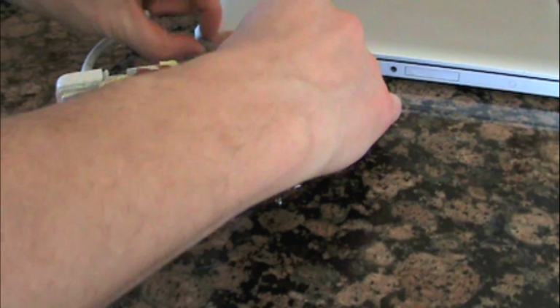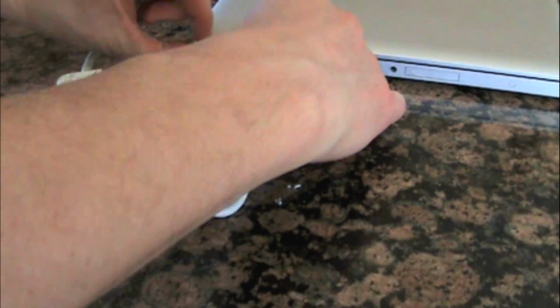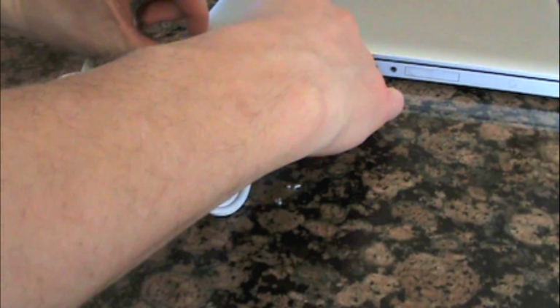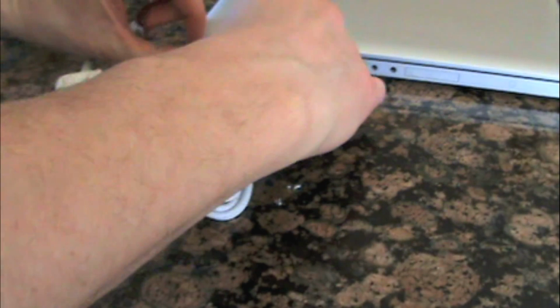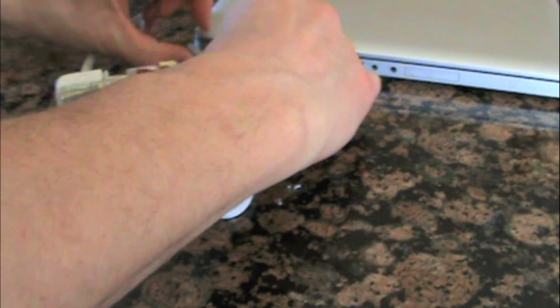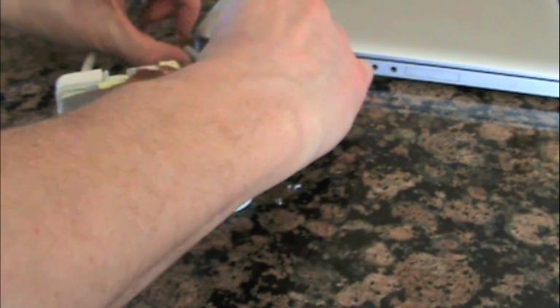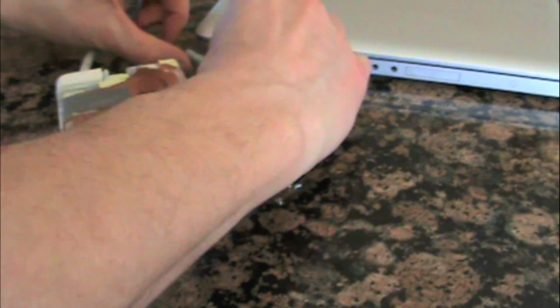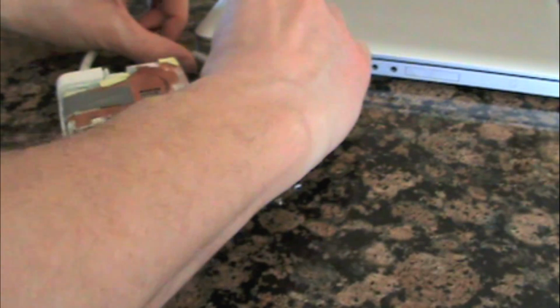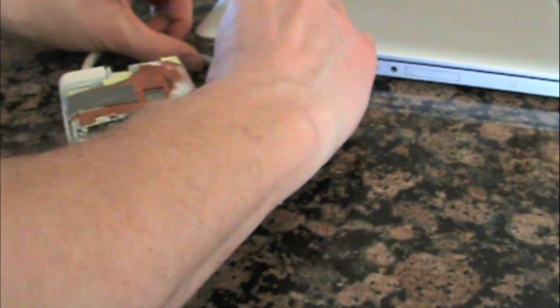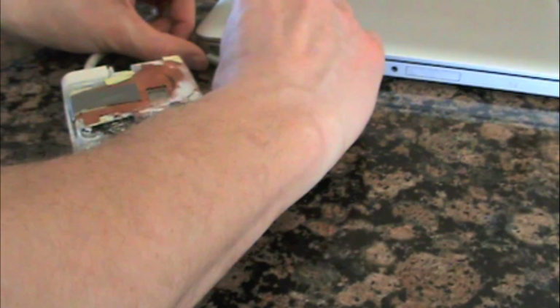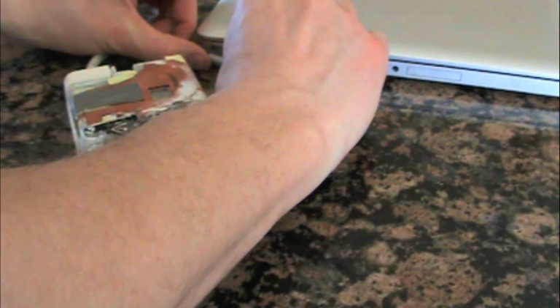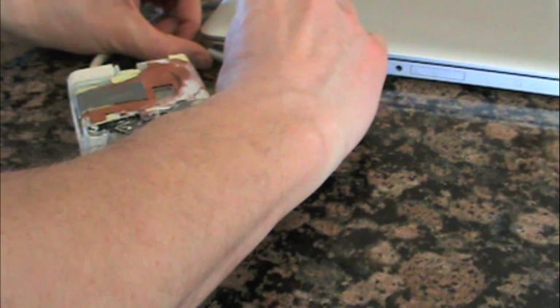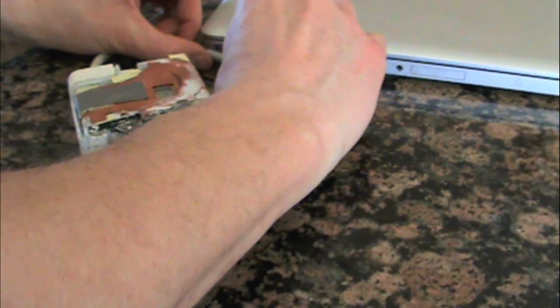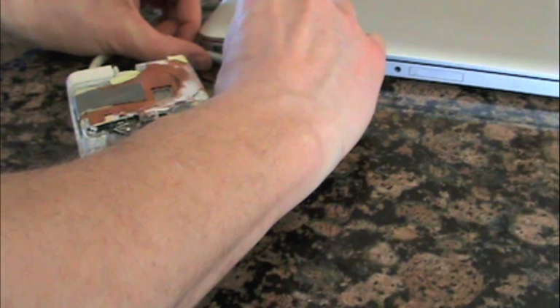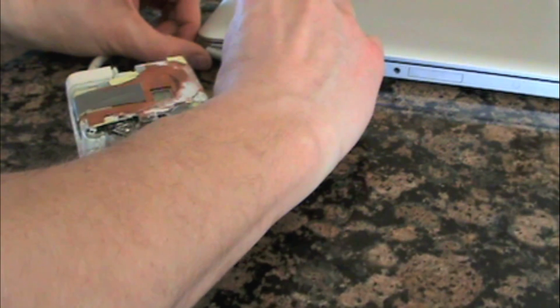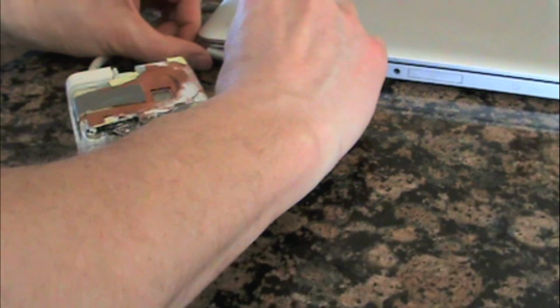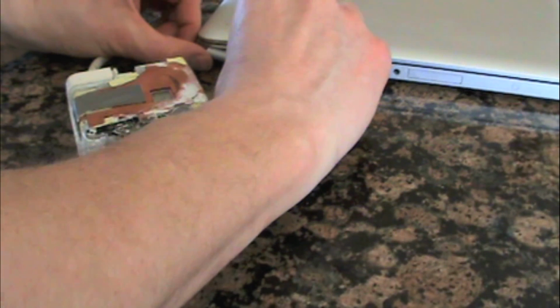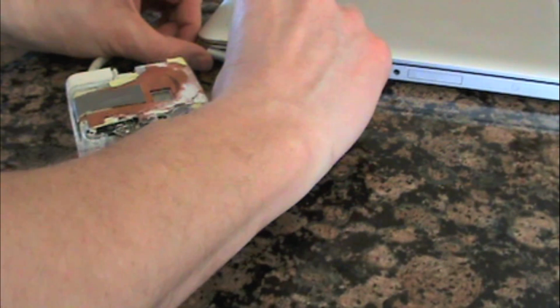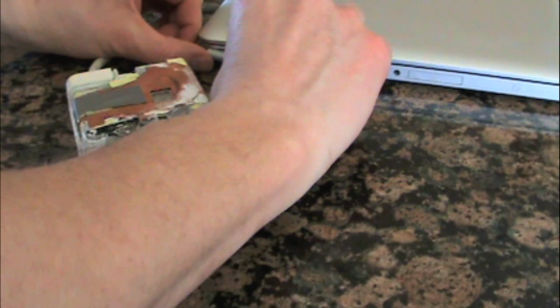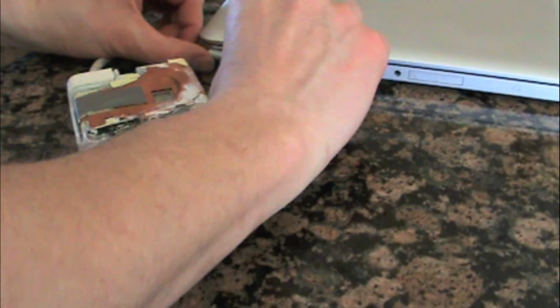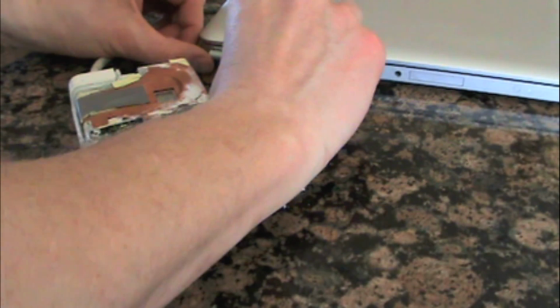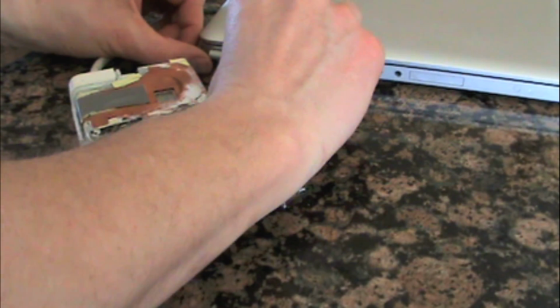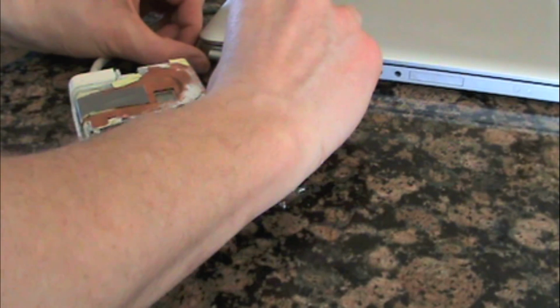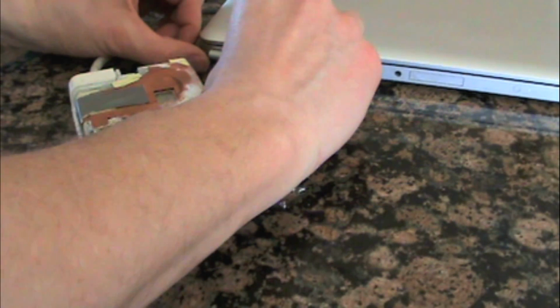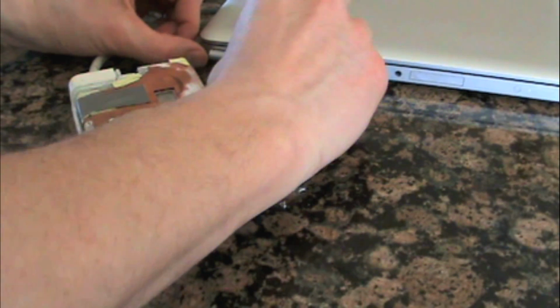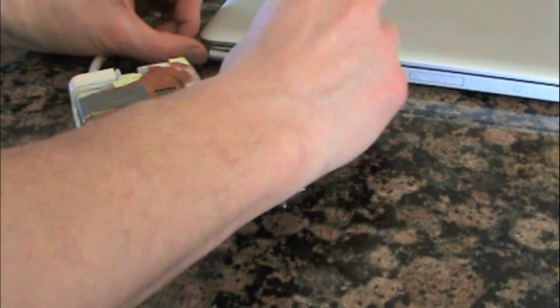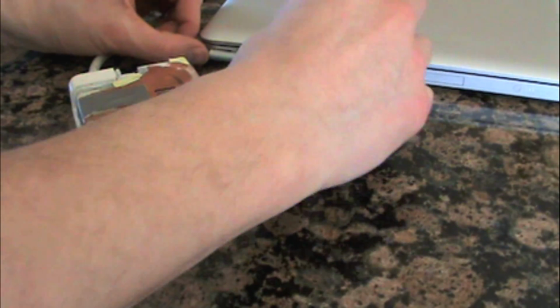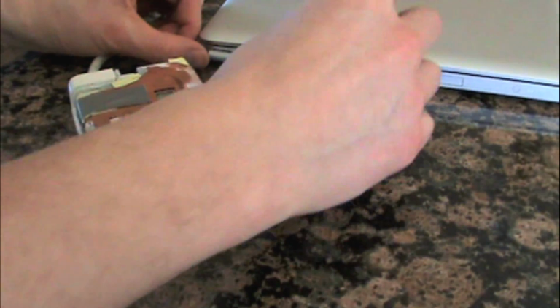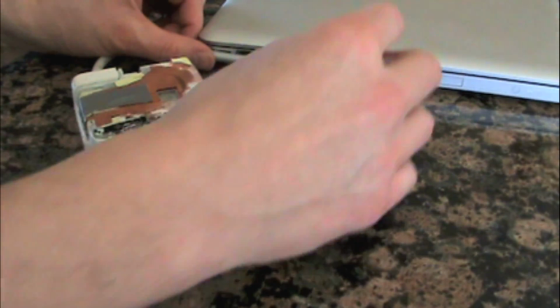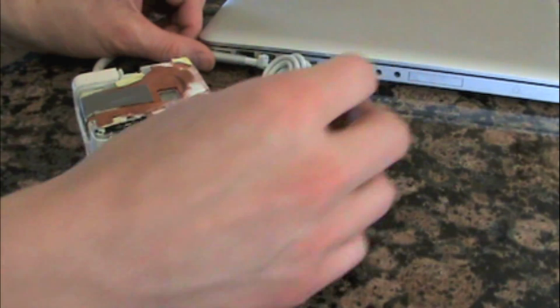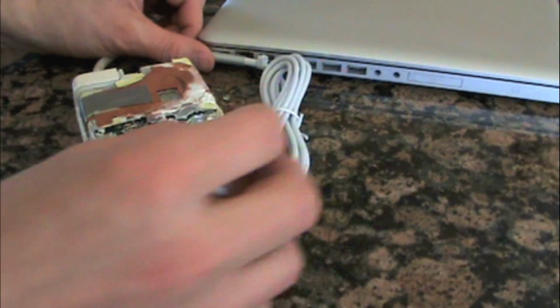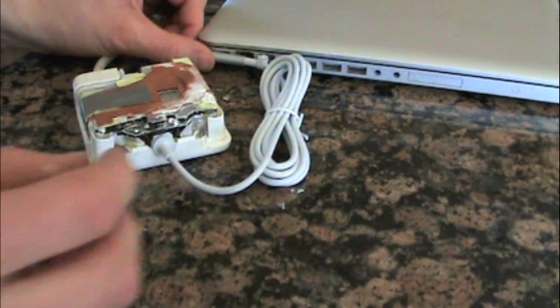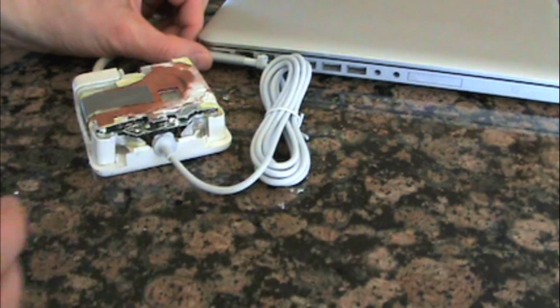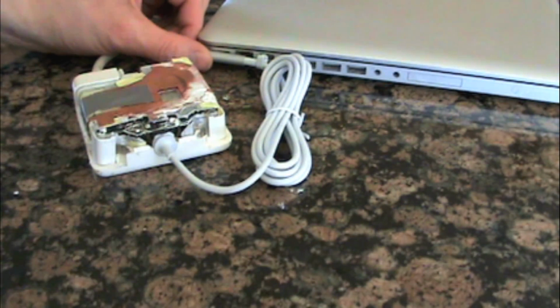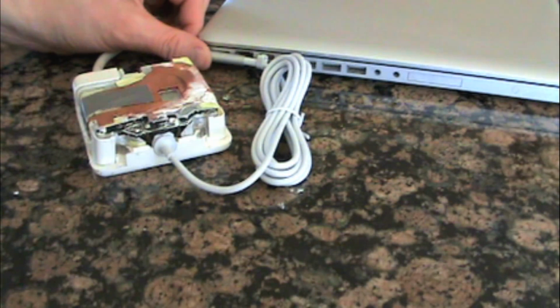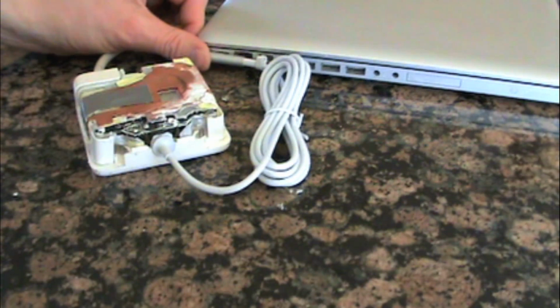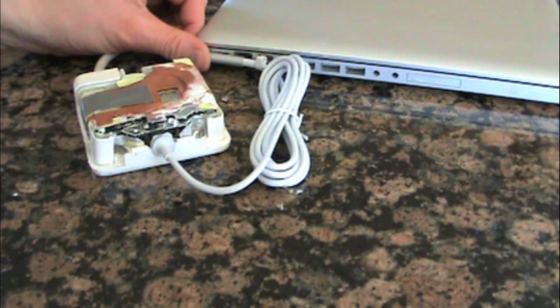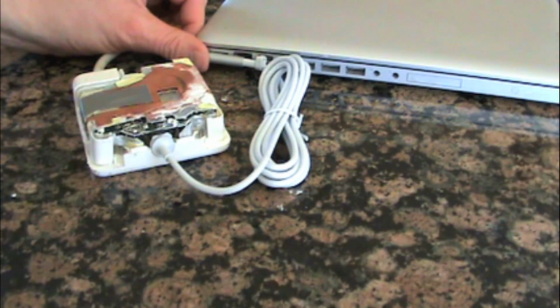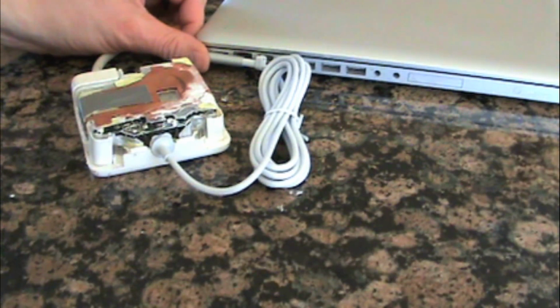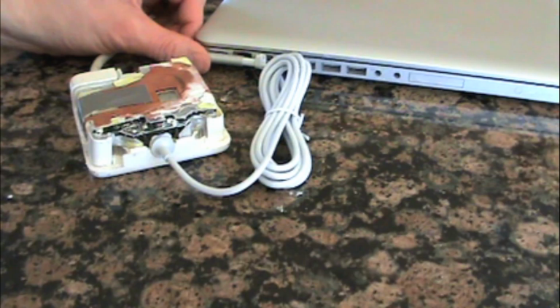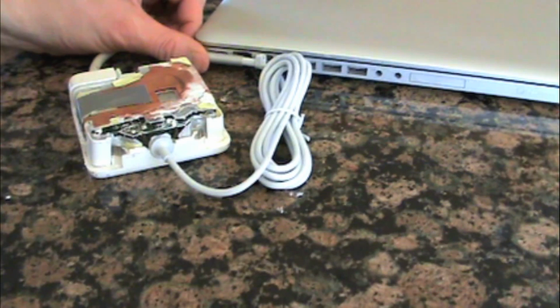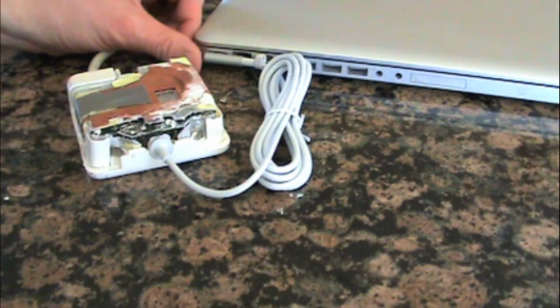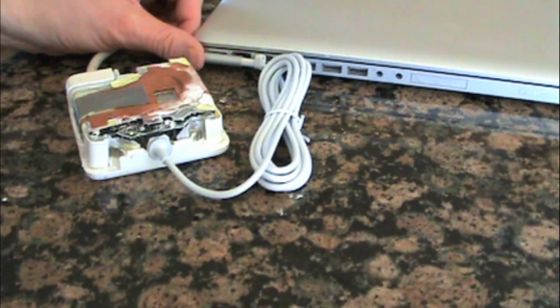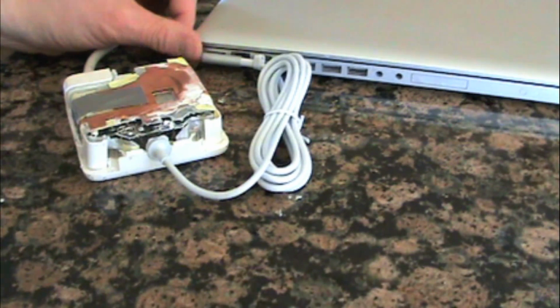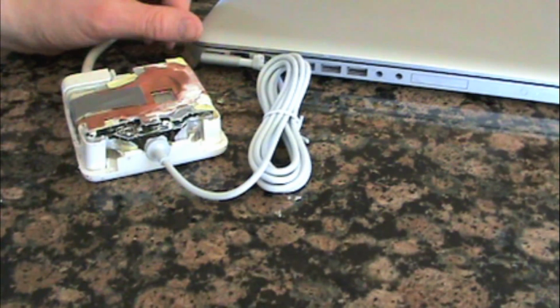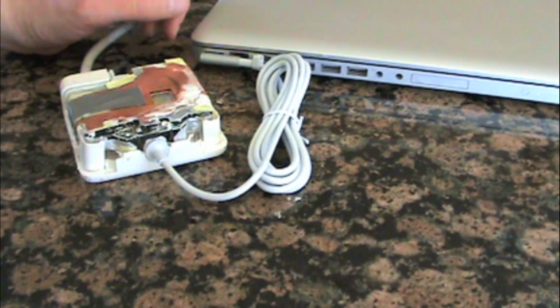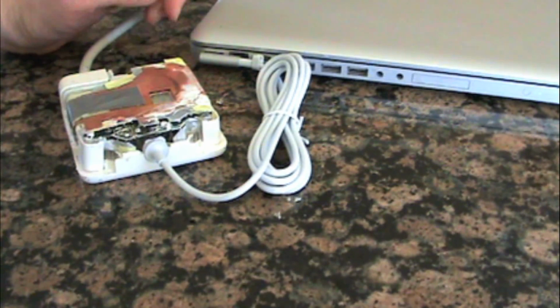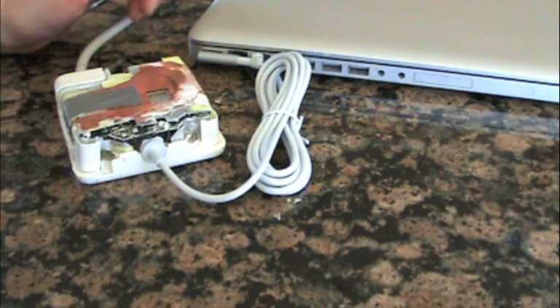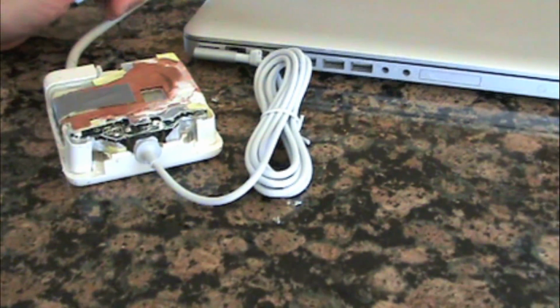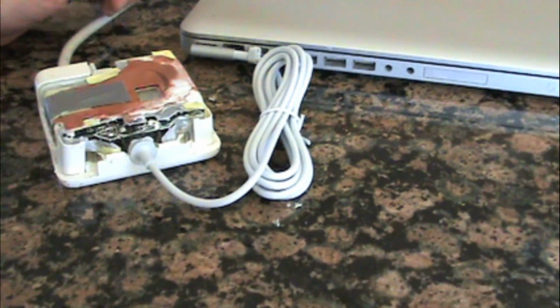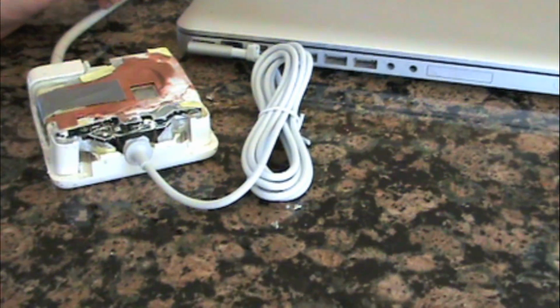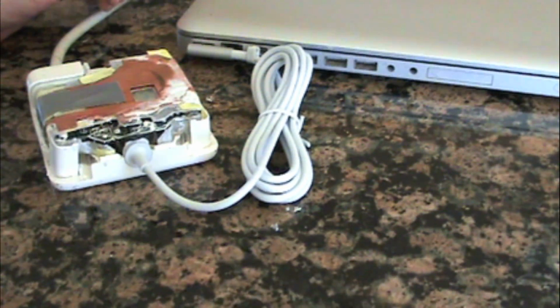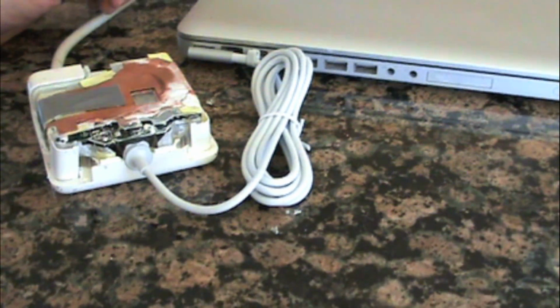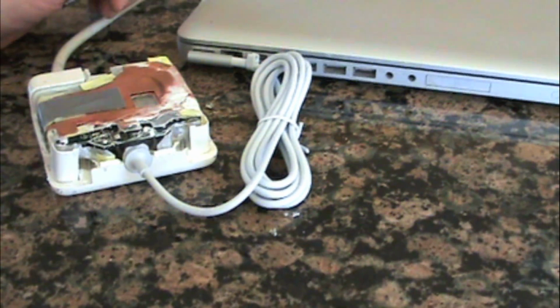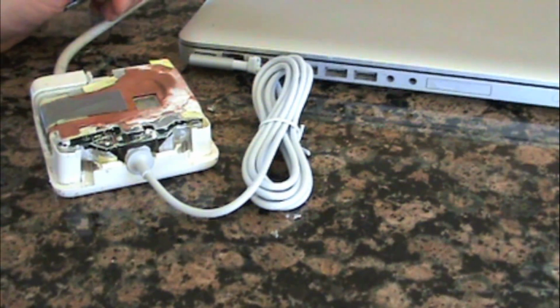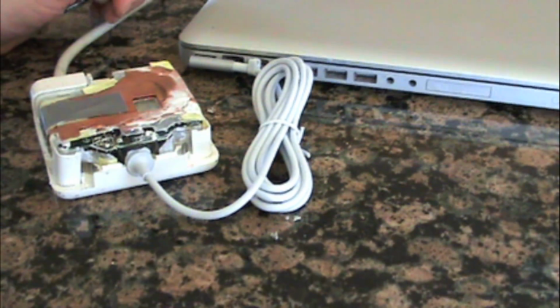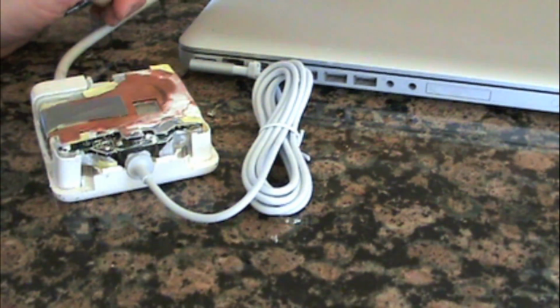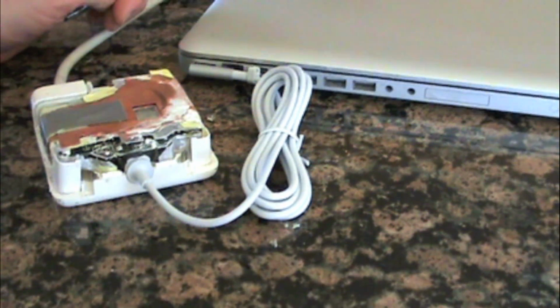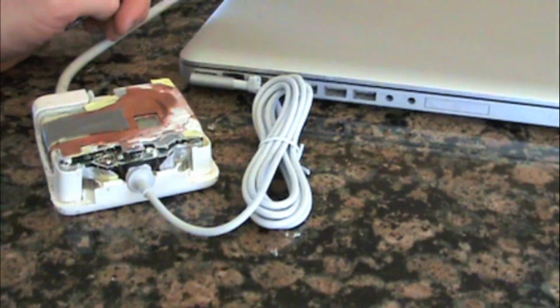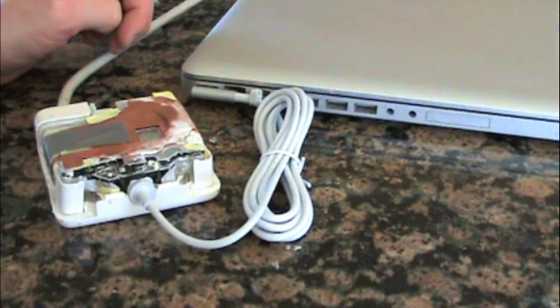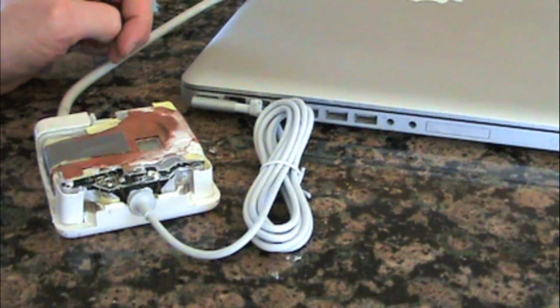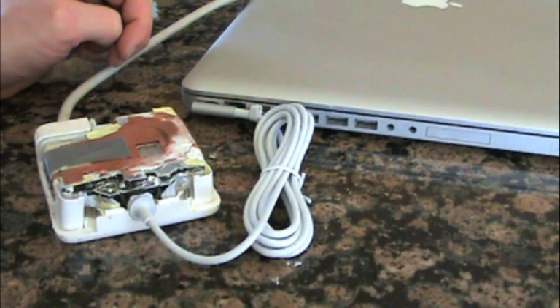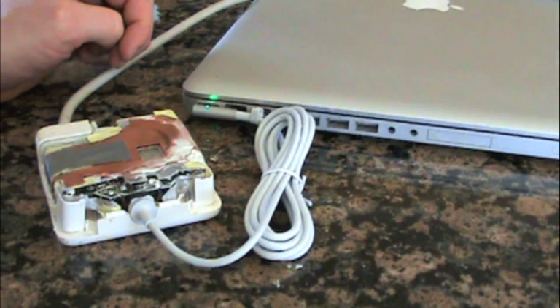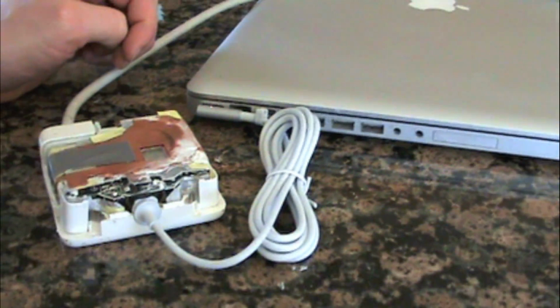The cord flashed green once and then turned to orange to tell us that it was charging the computer, and everything seems to be working.